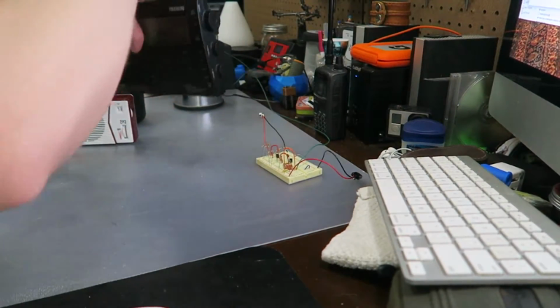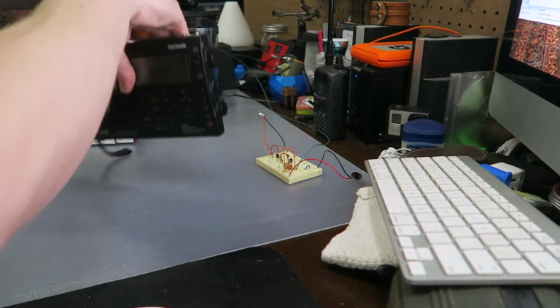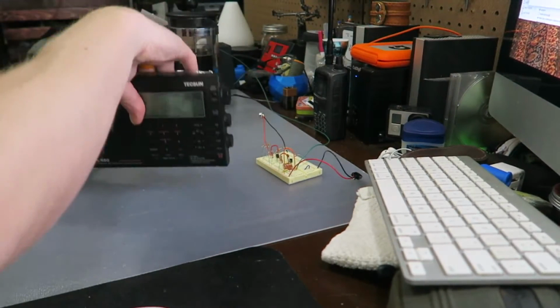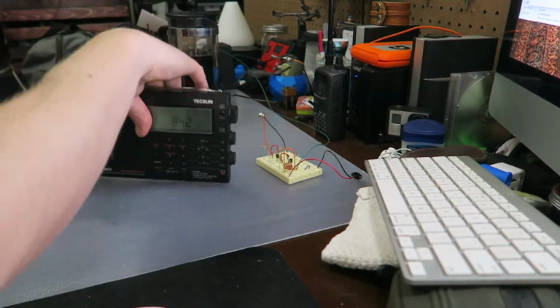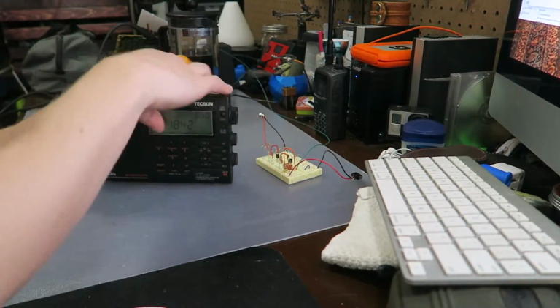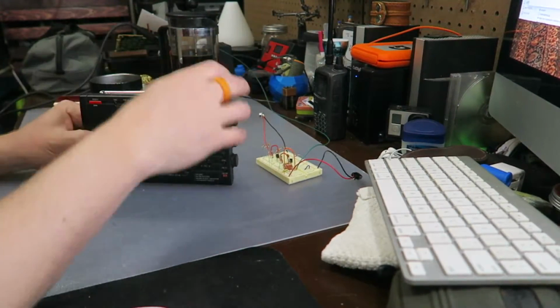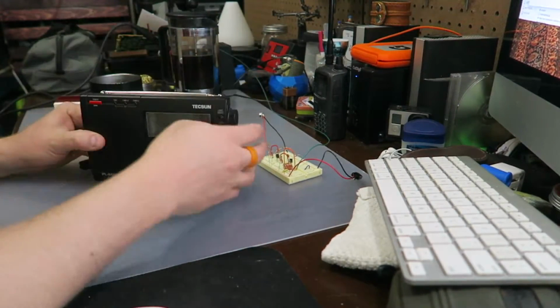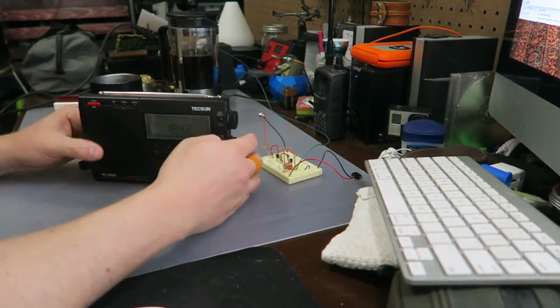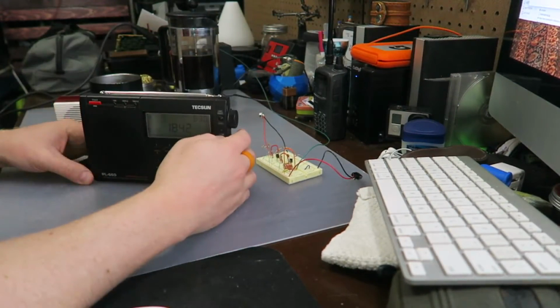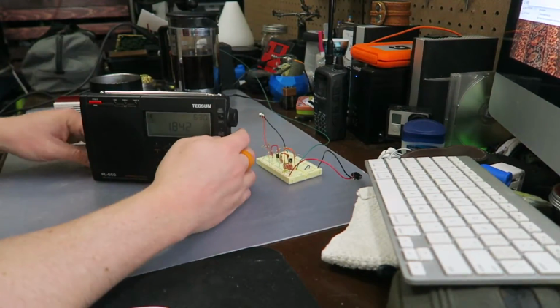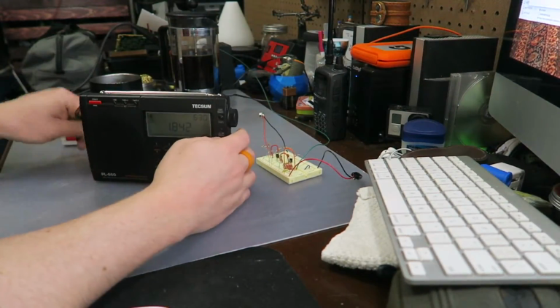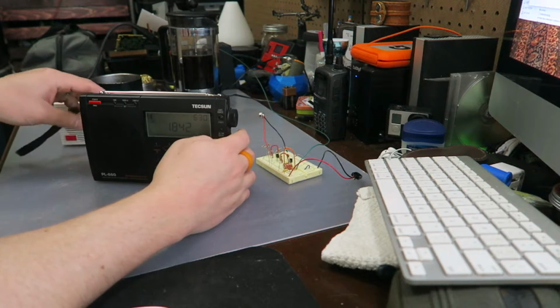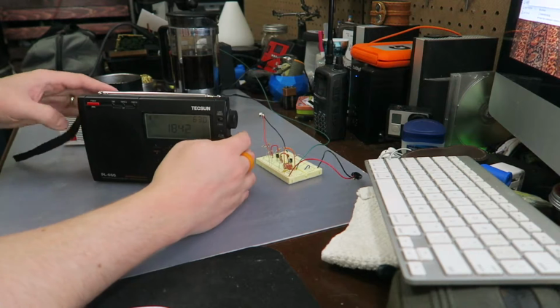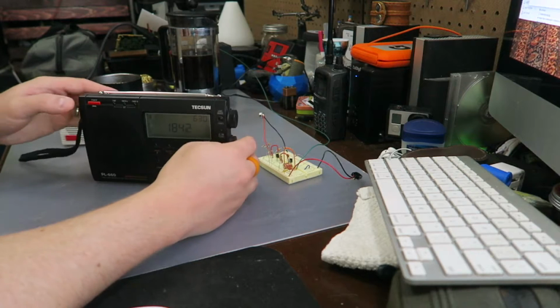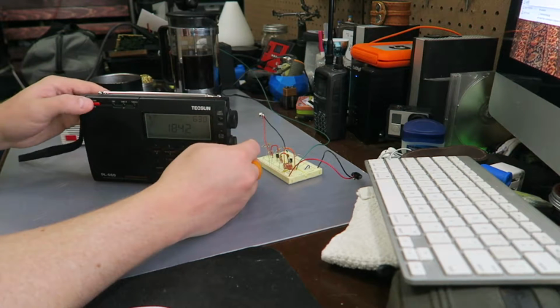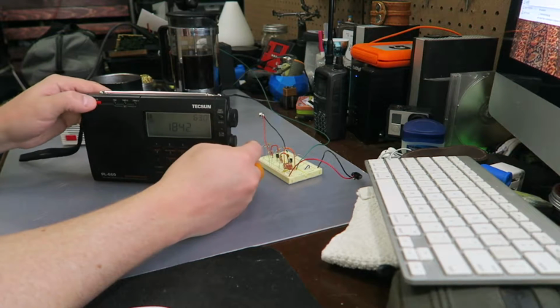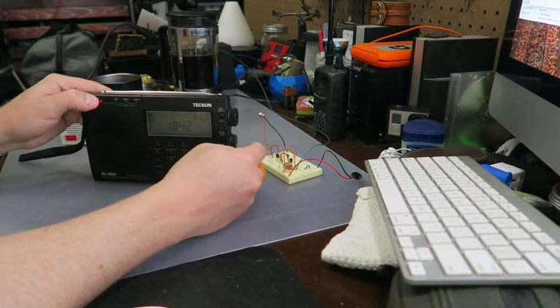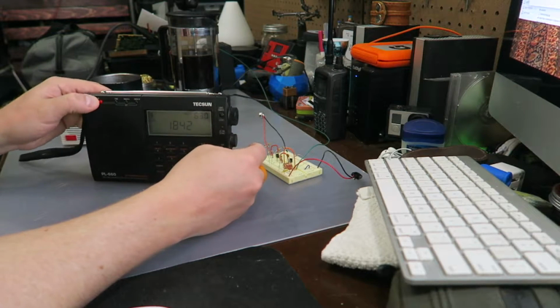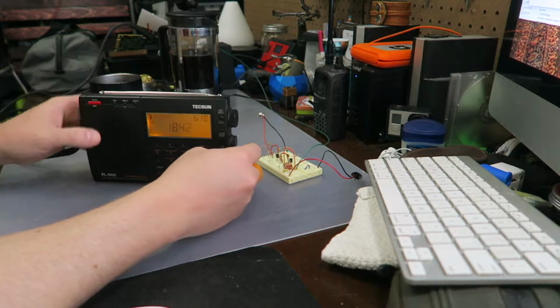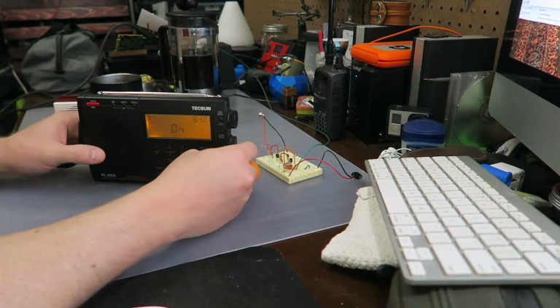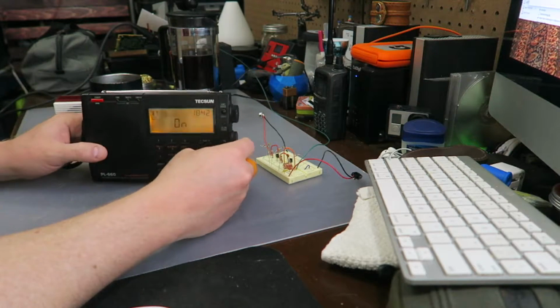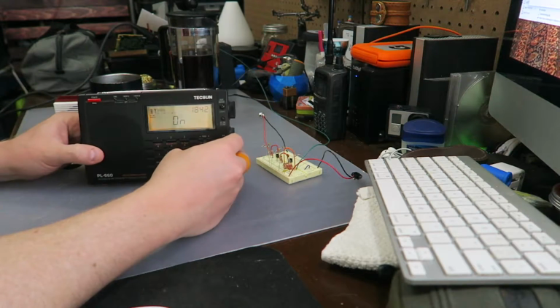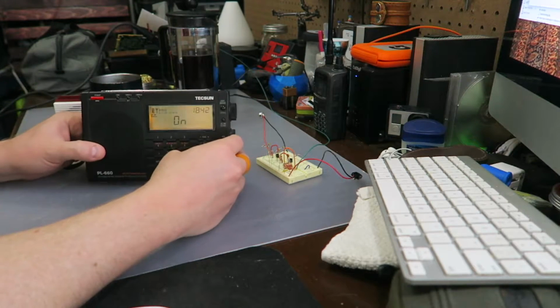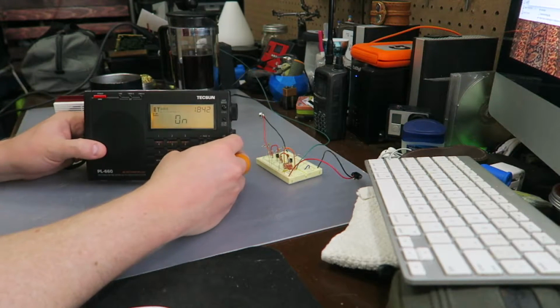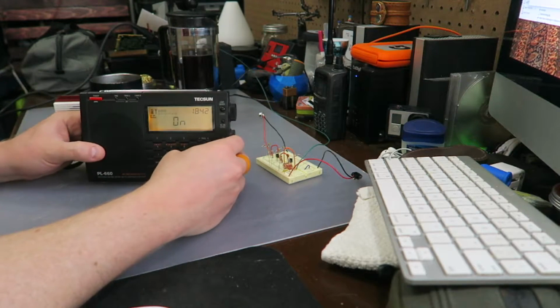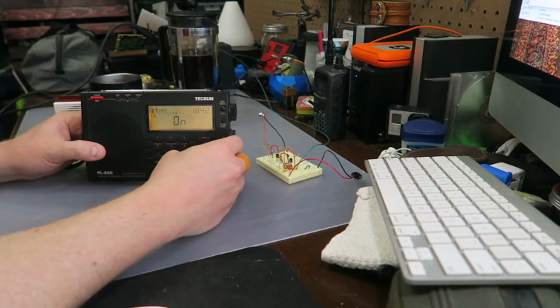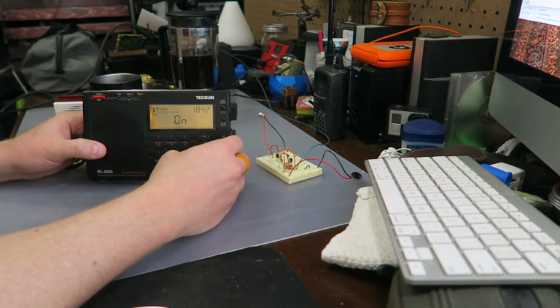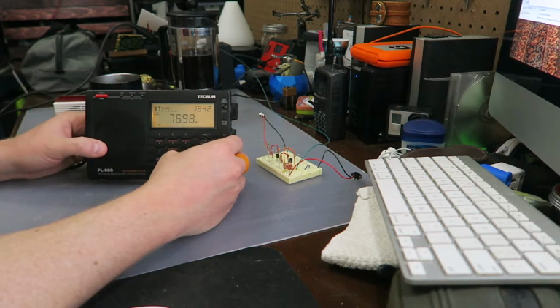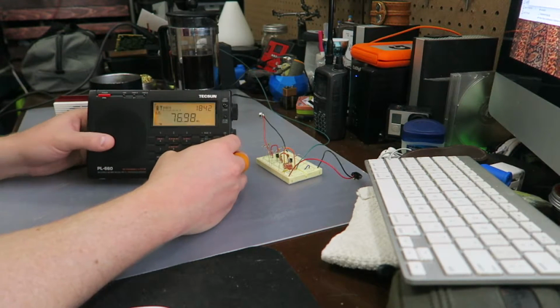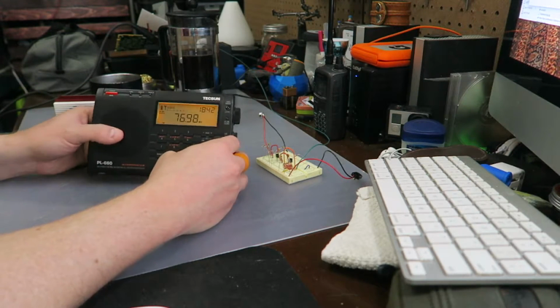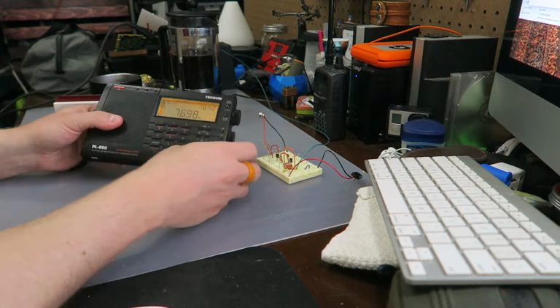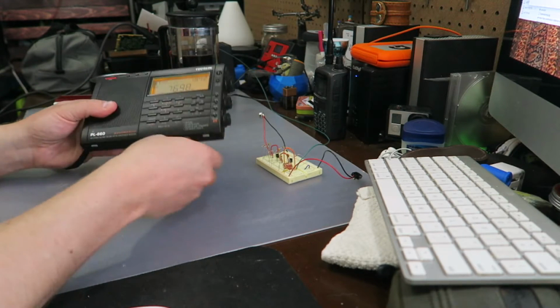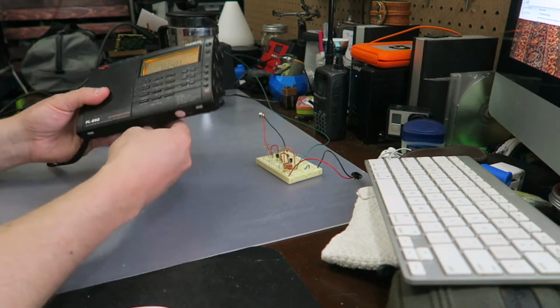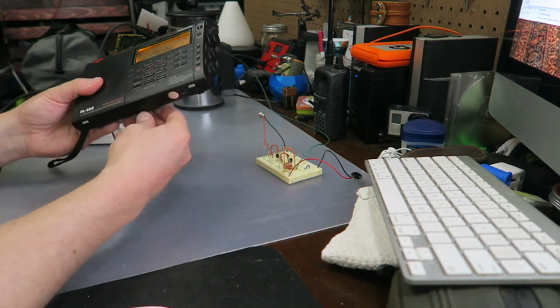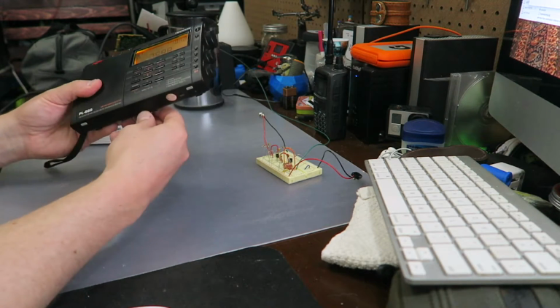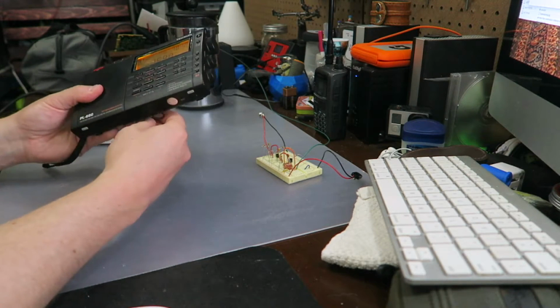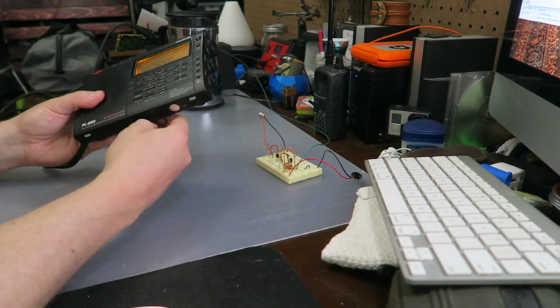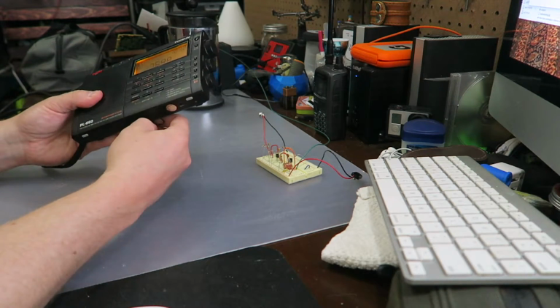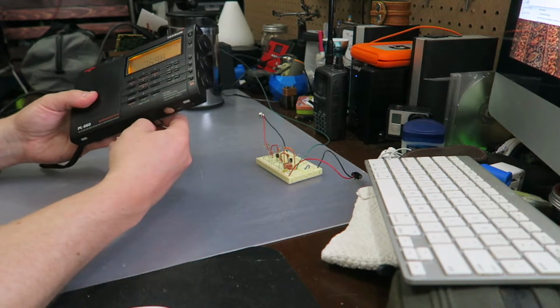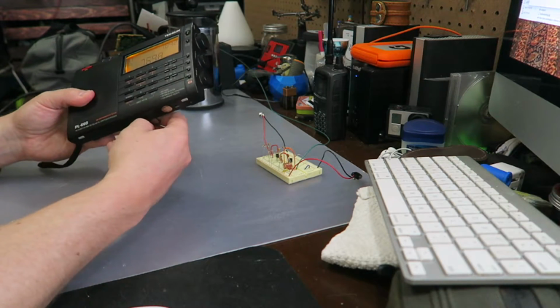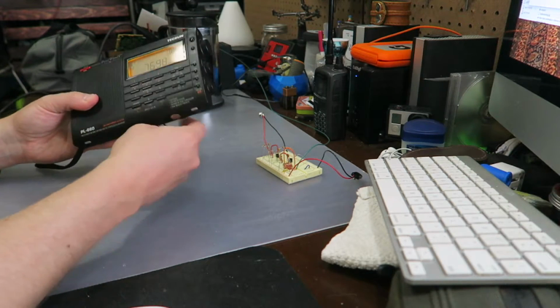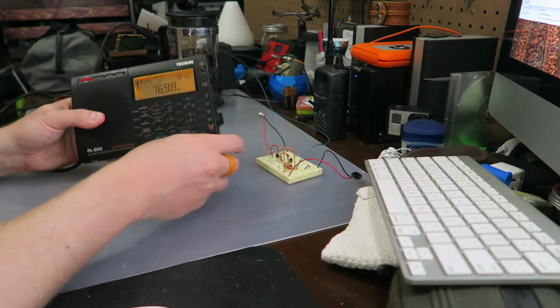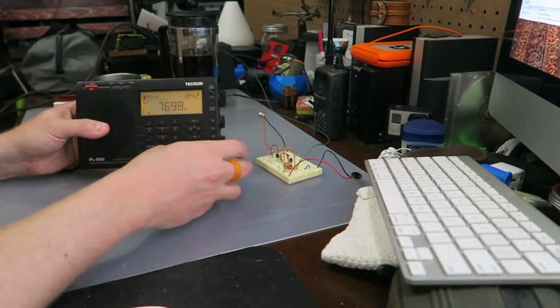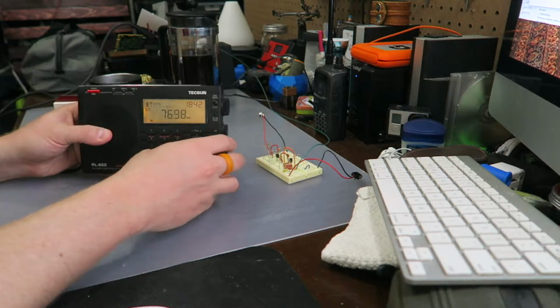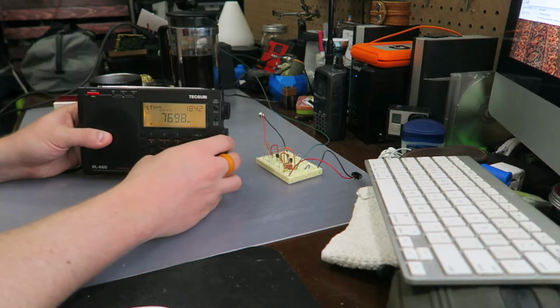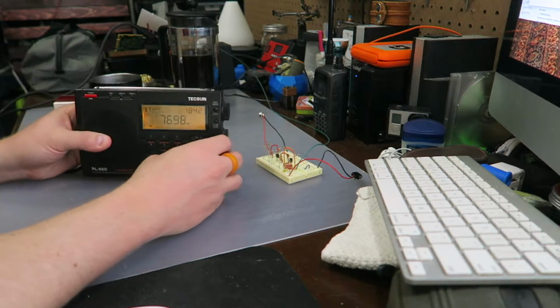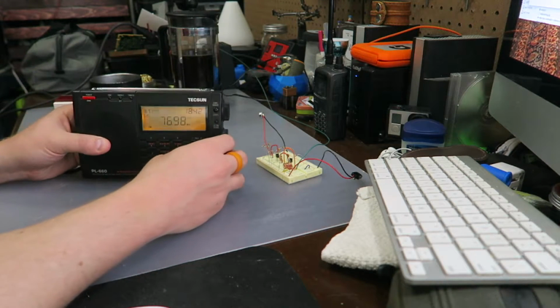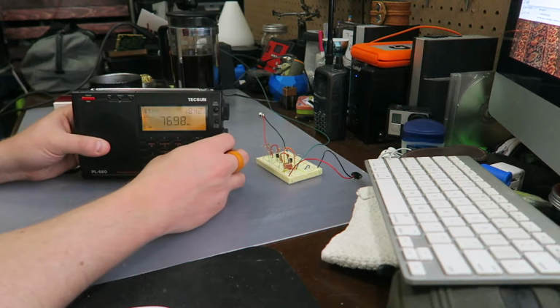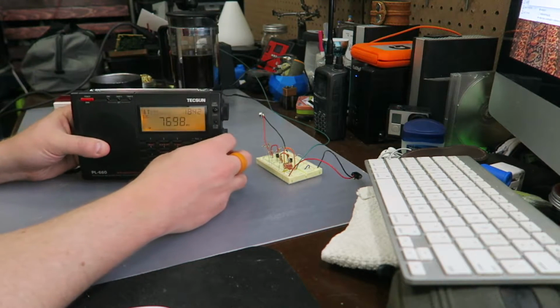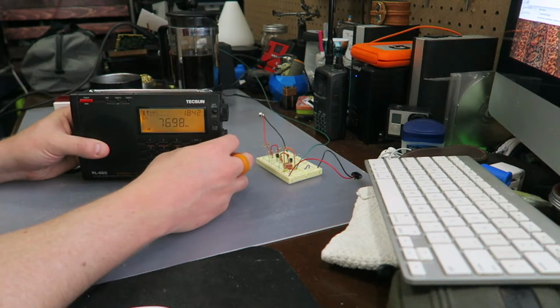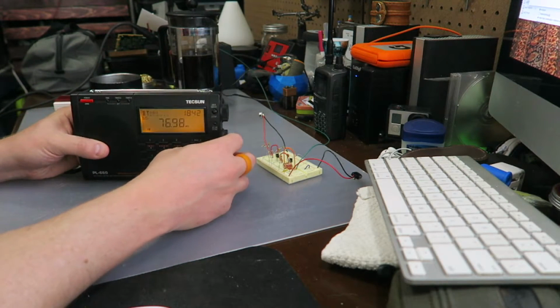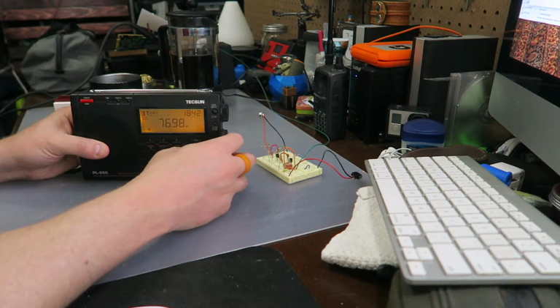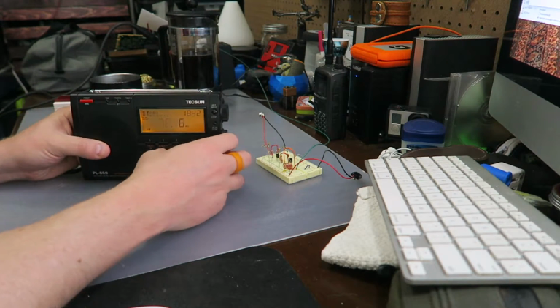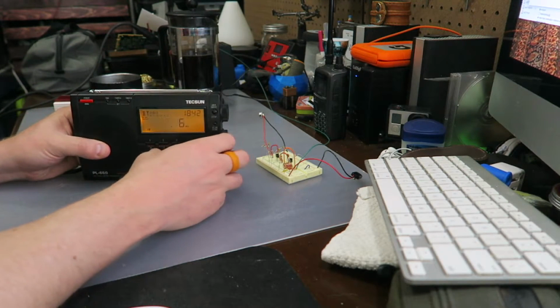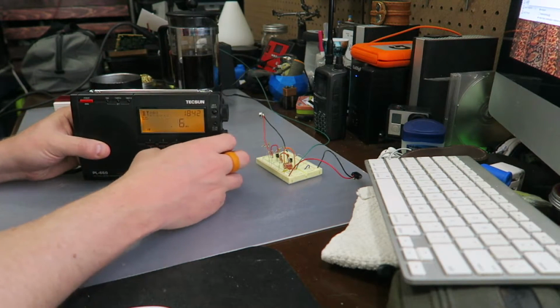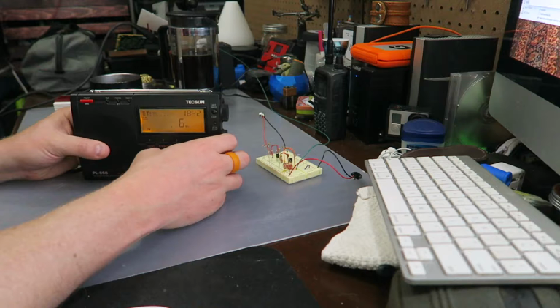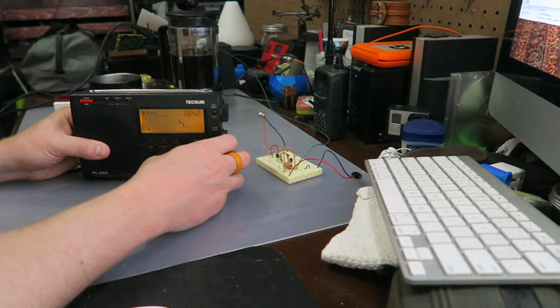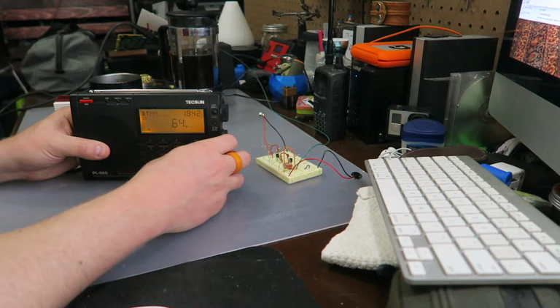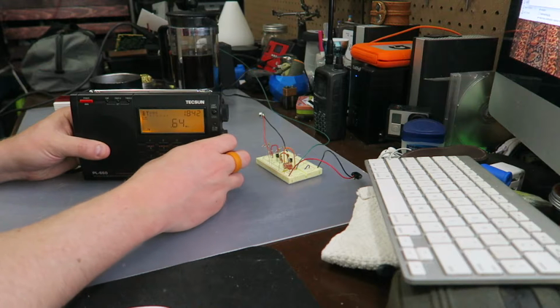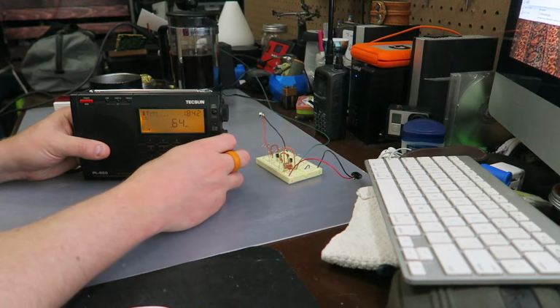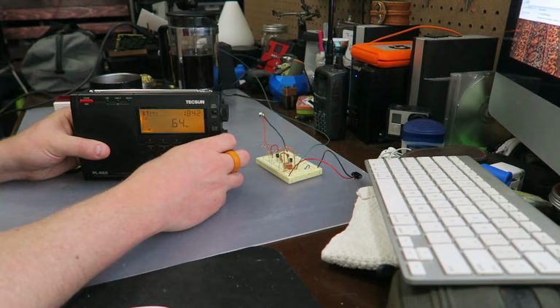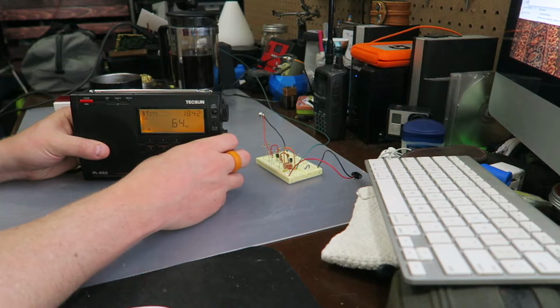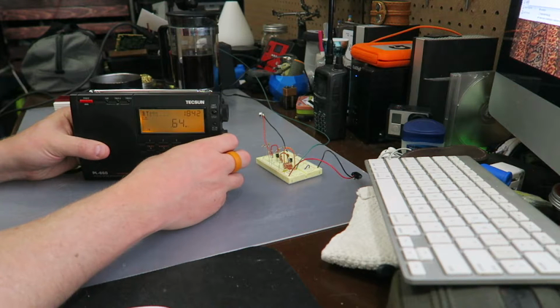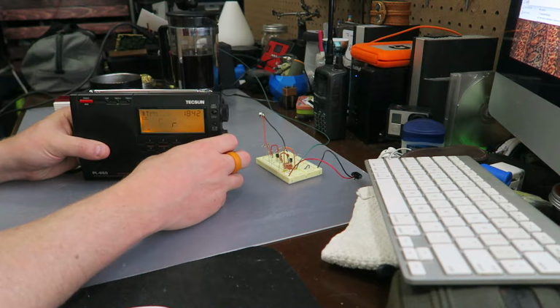Here's a side-by-side comparison of the AM capability of the Tecsun PL-660 to the 2P3. Note that the 2P3 has had very little fine-tuning work - just batteries in, works right out of the box.